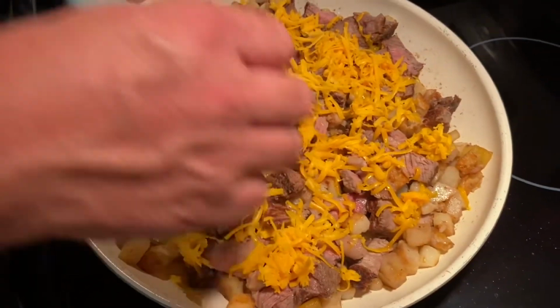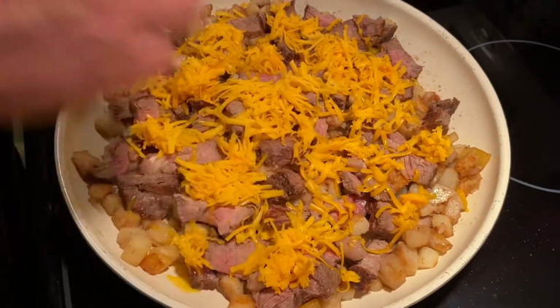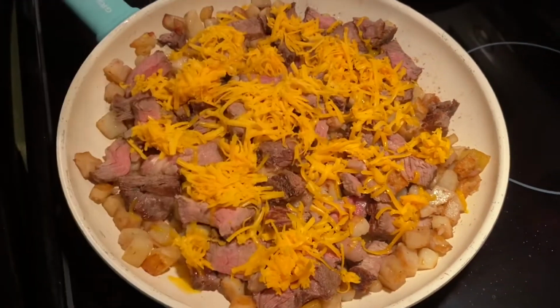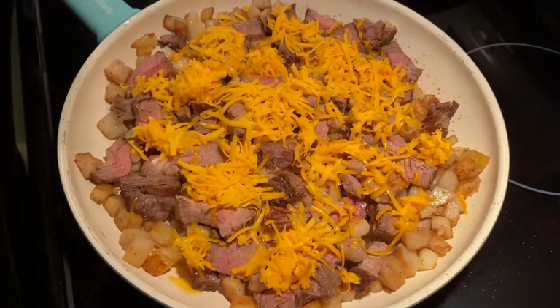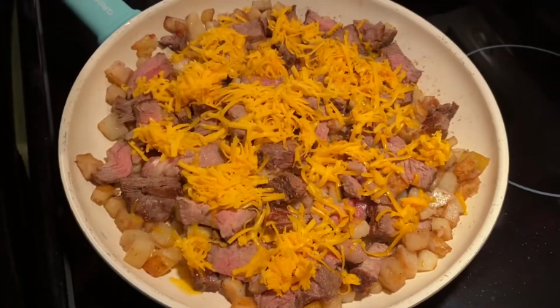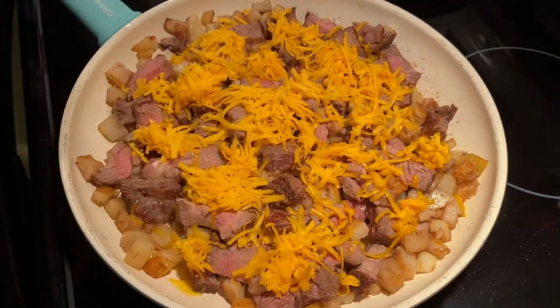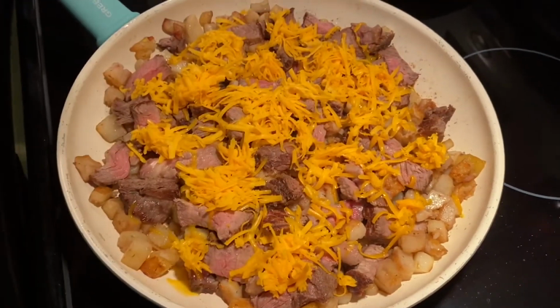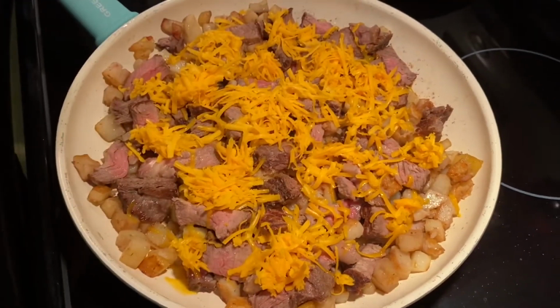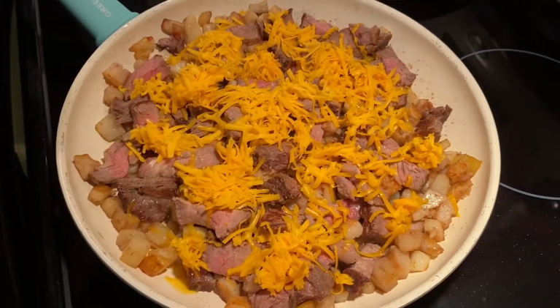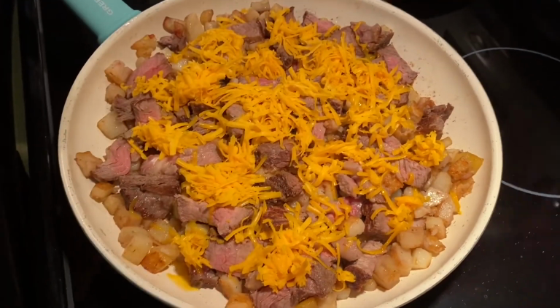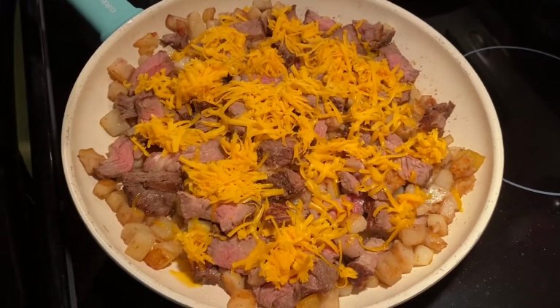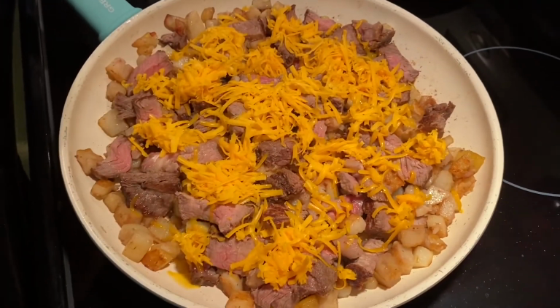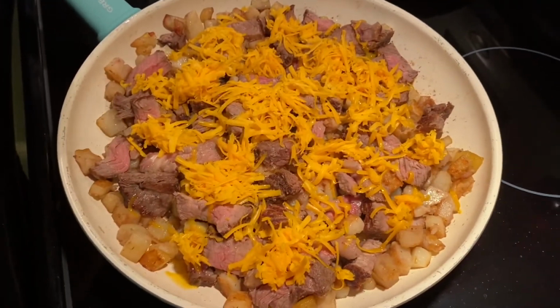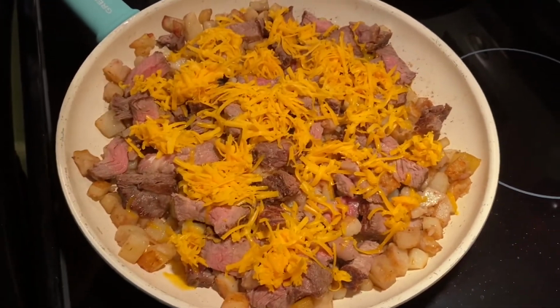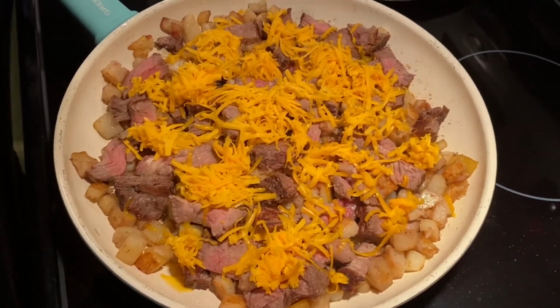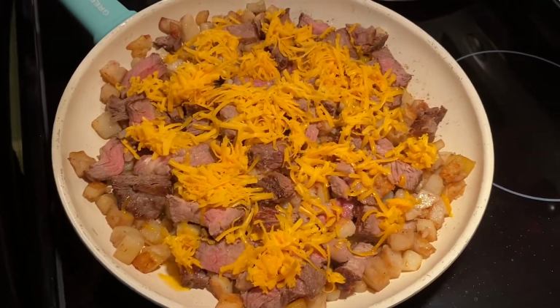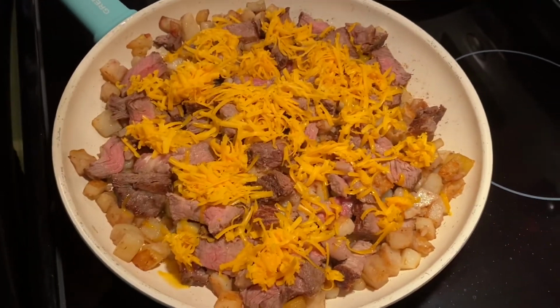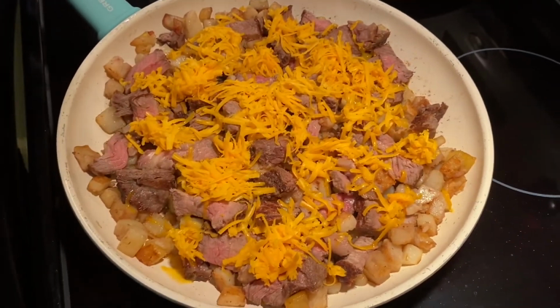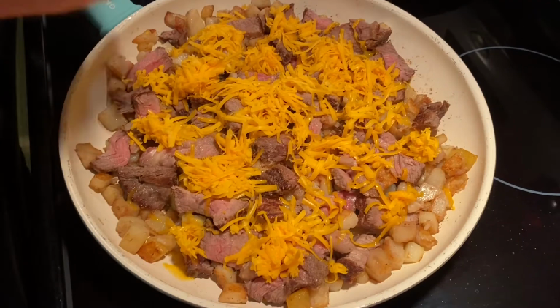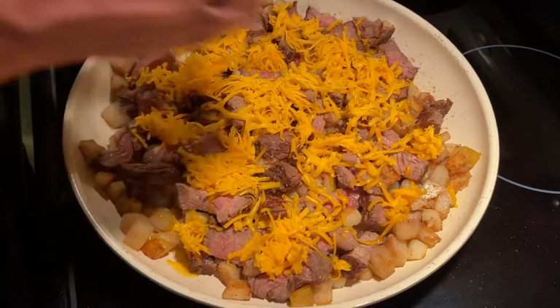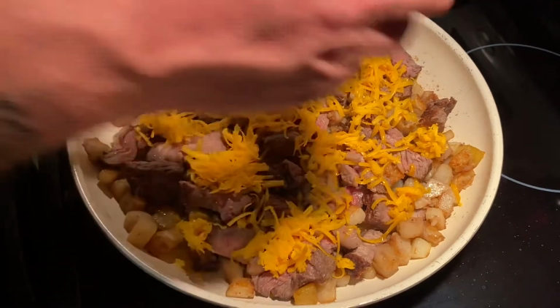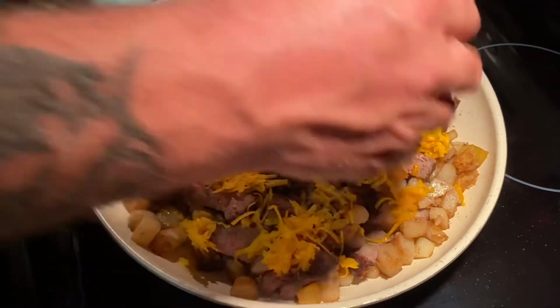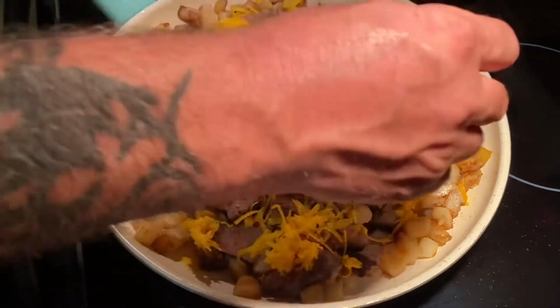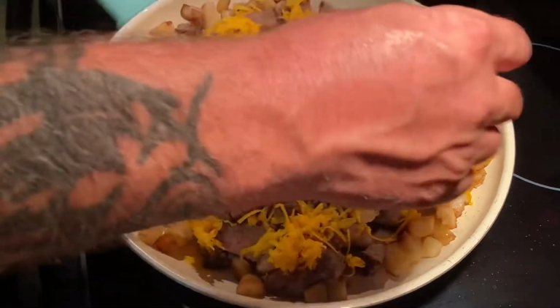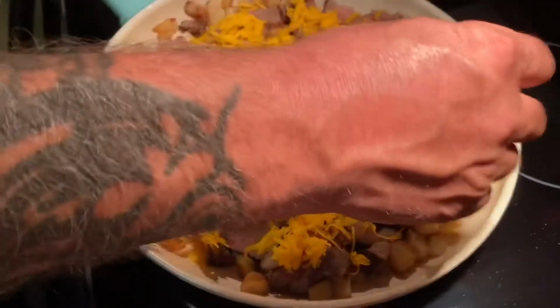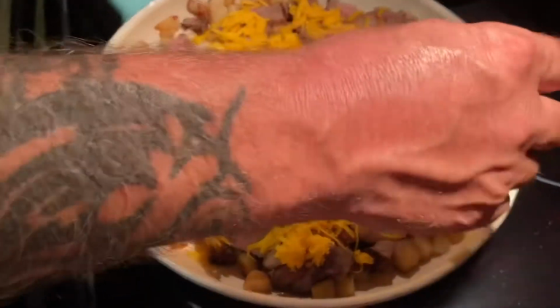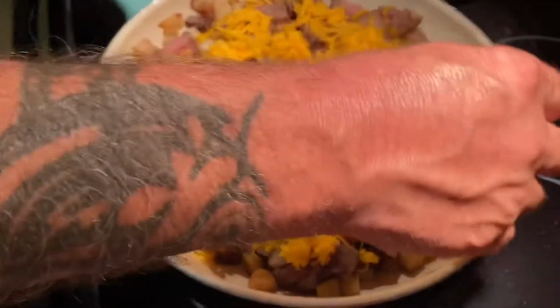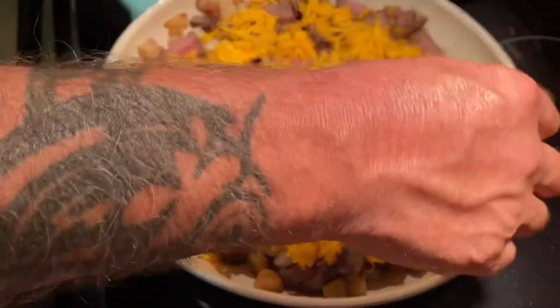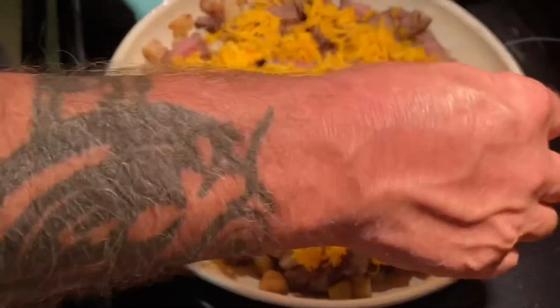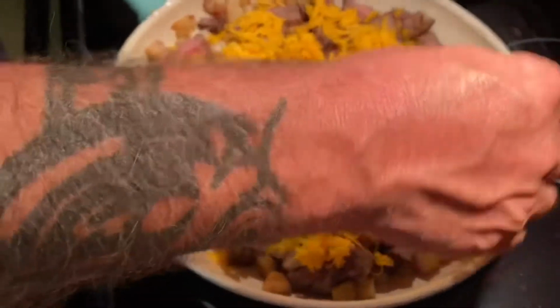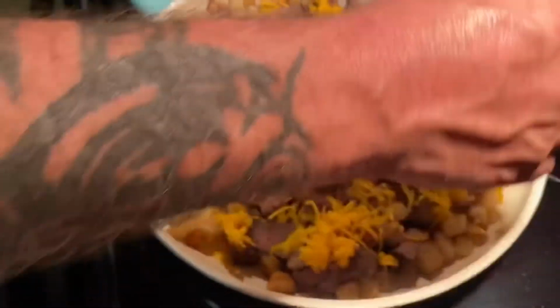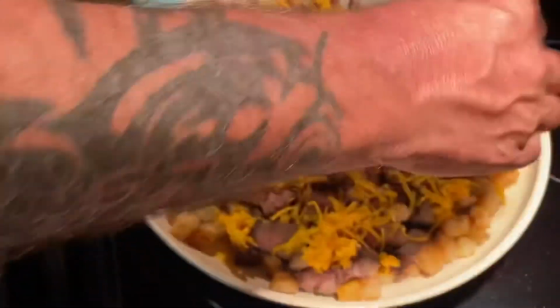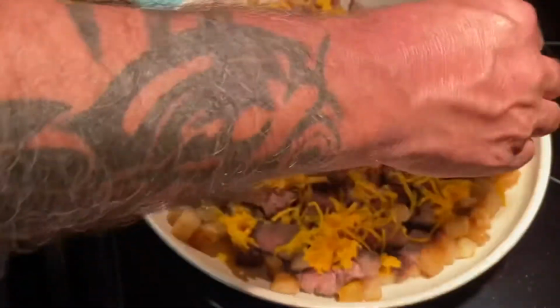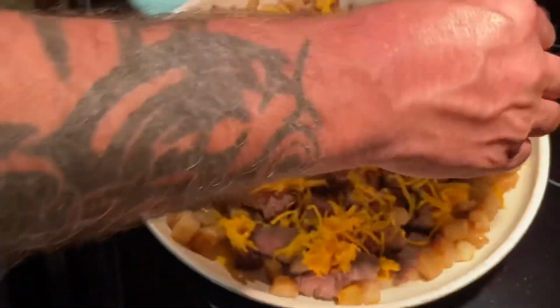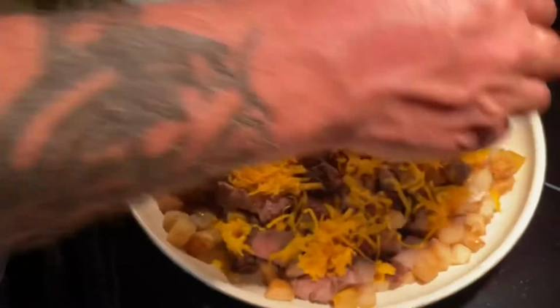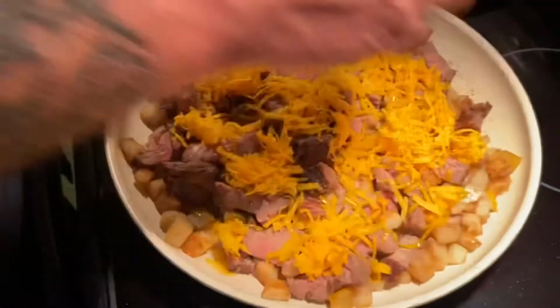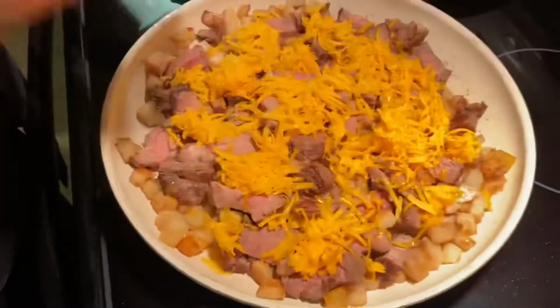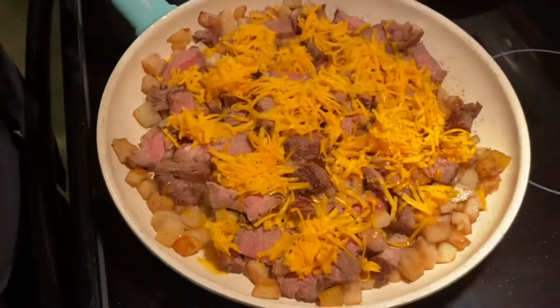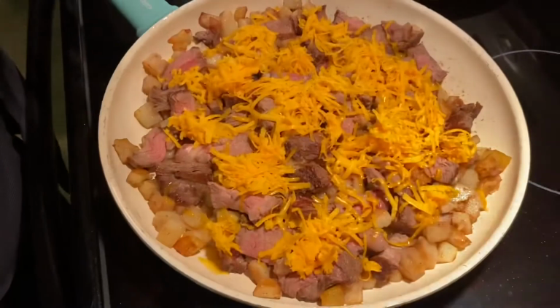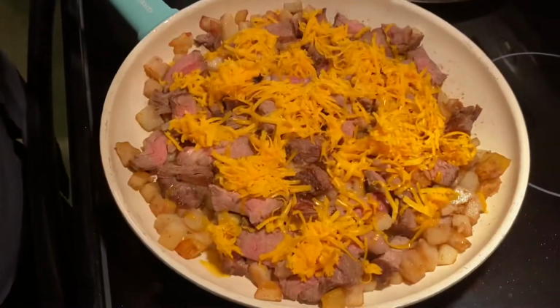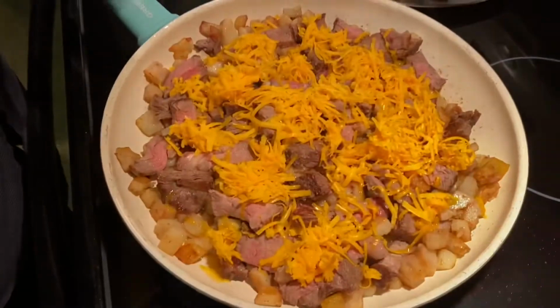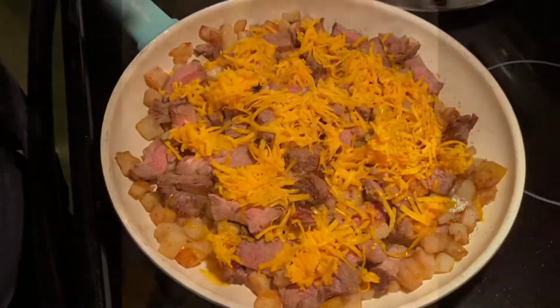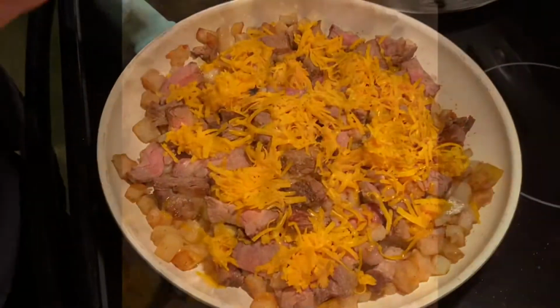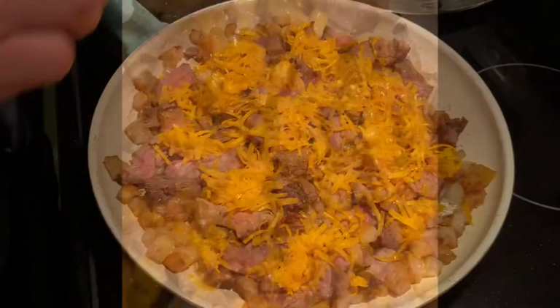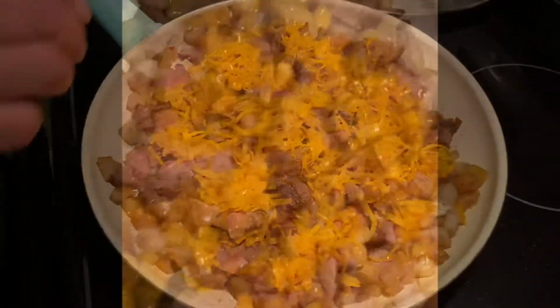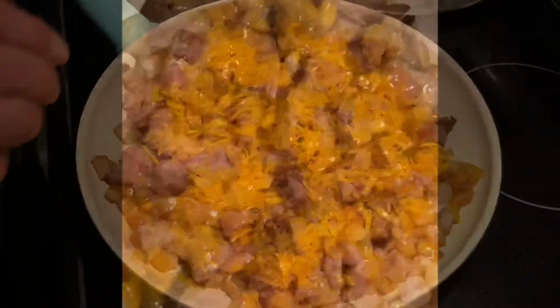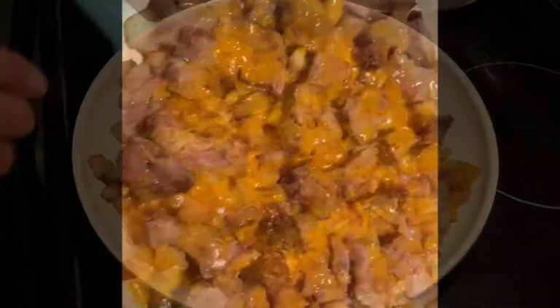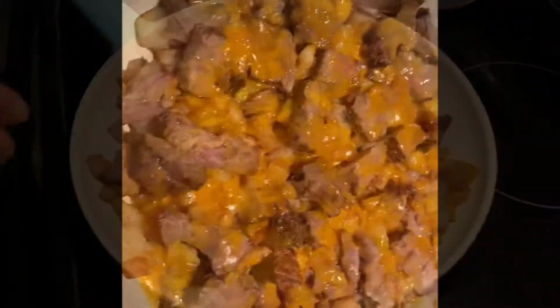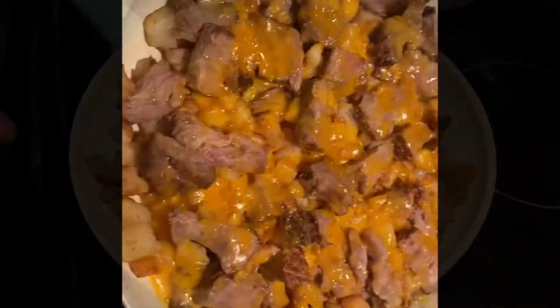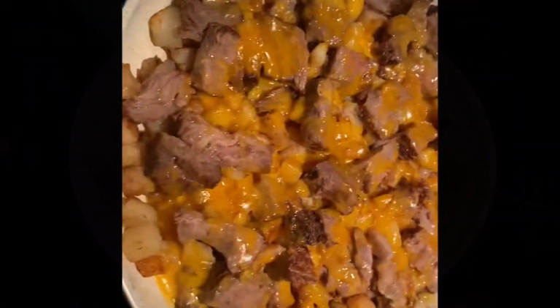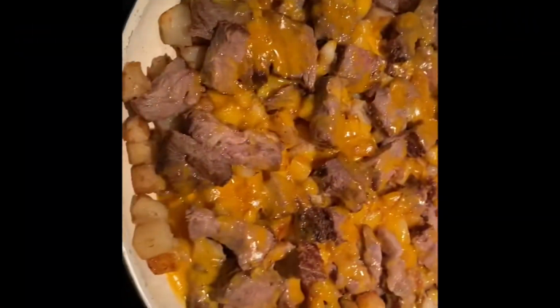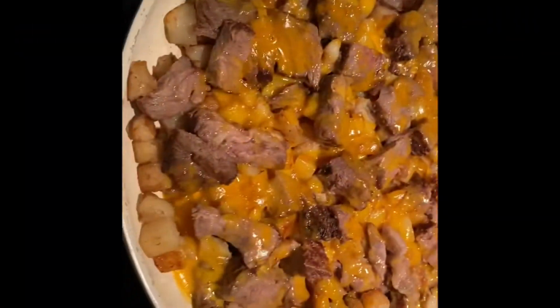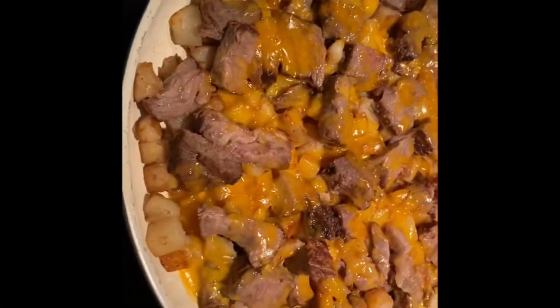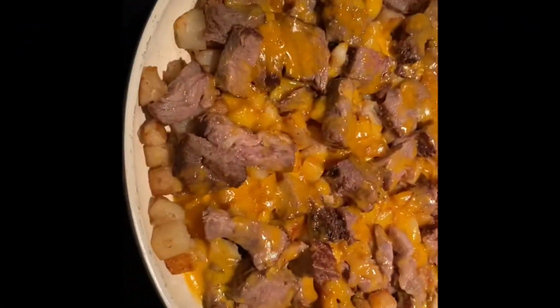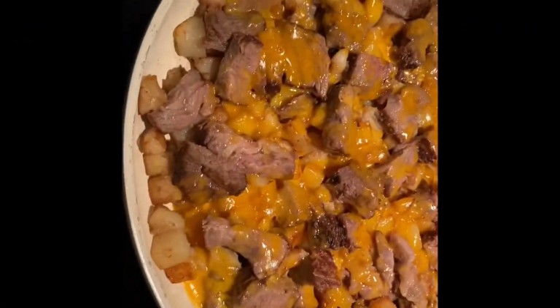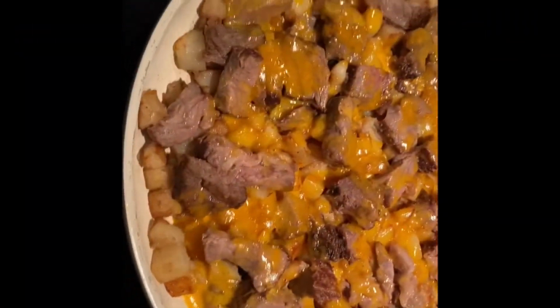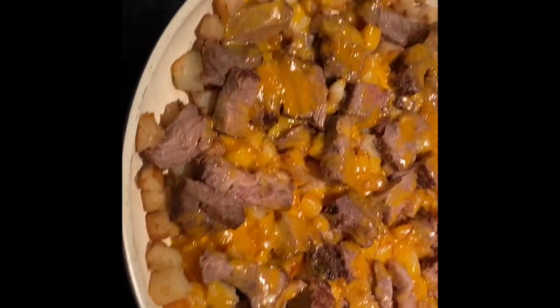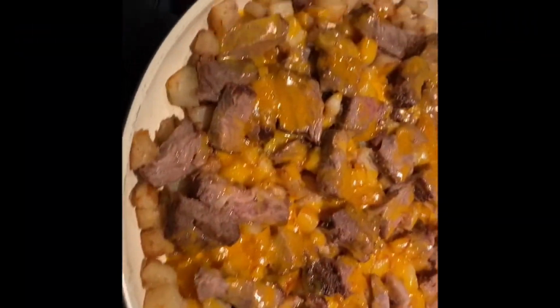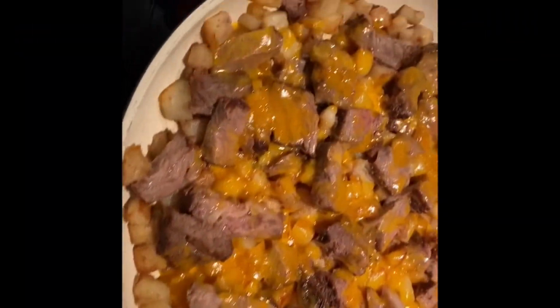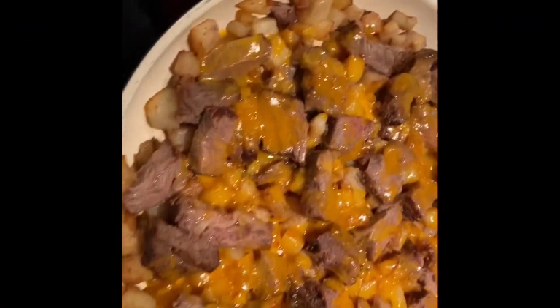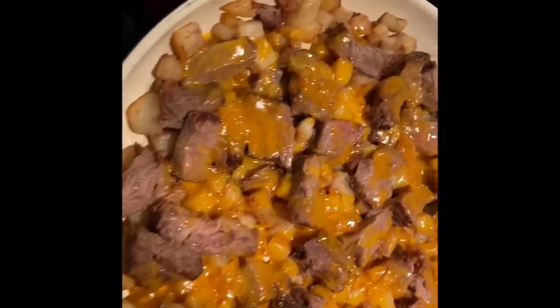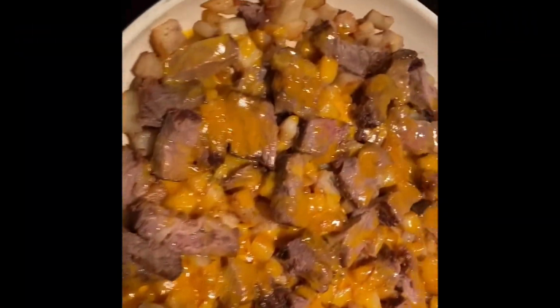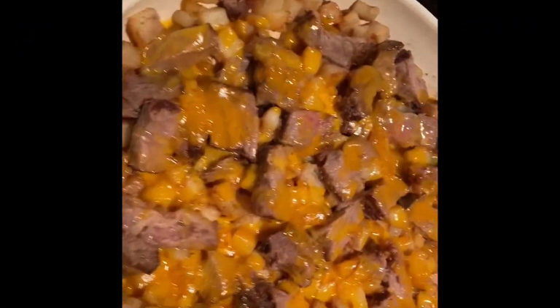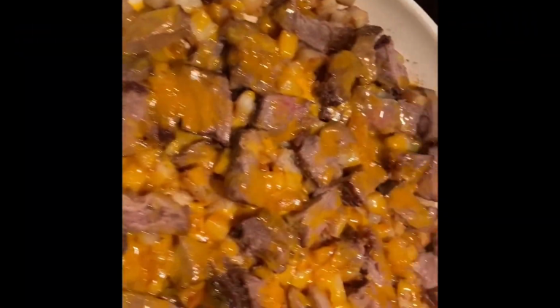As usual, my husband made our yummy dinner. Yummy.